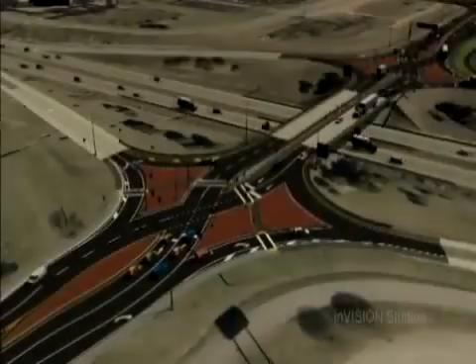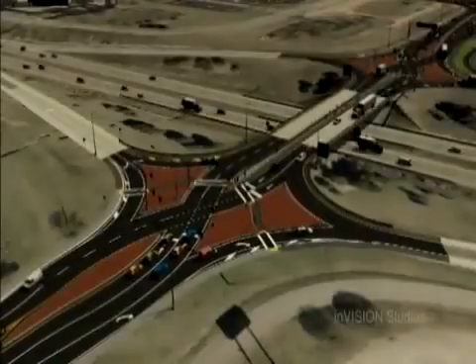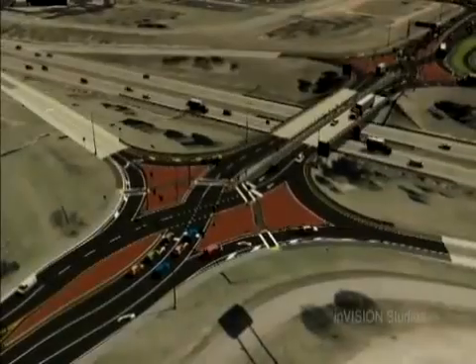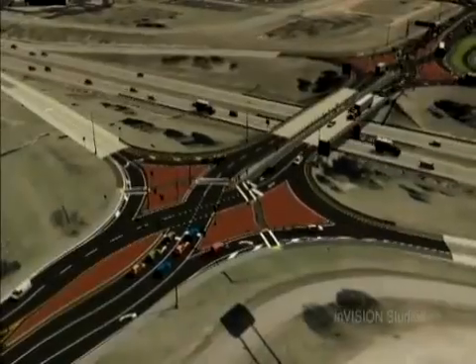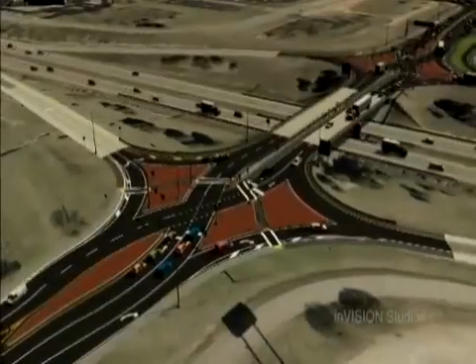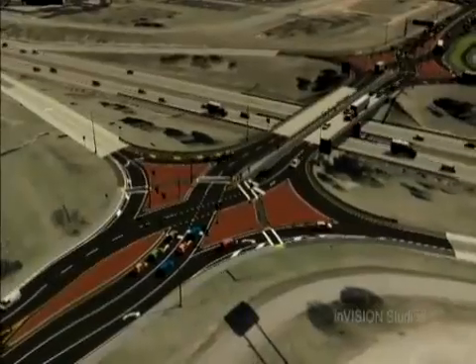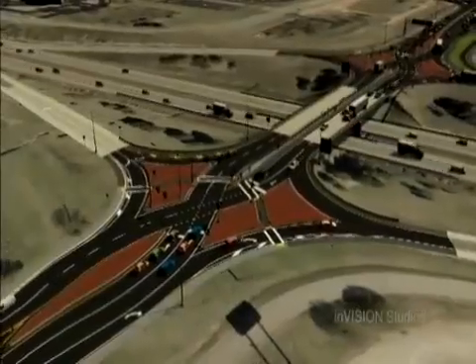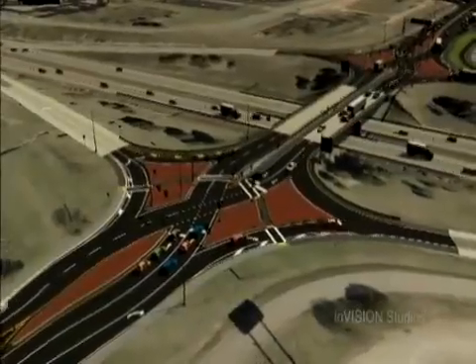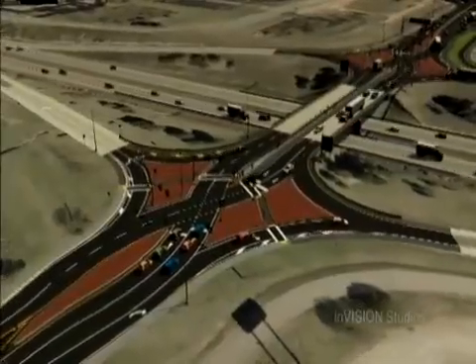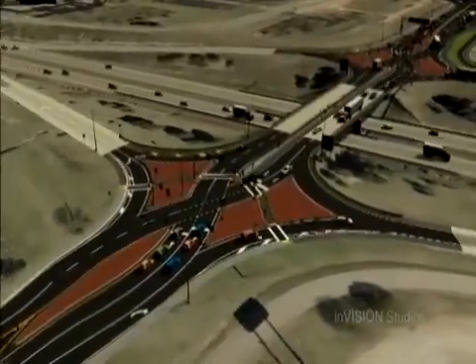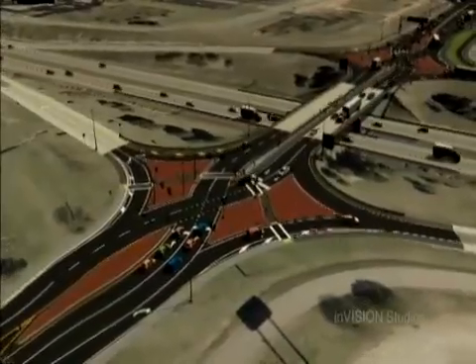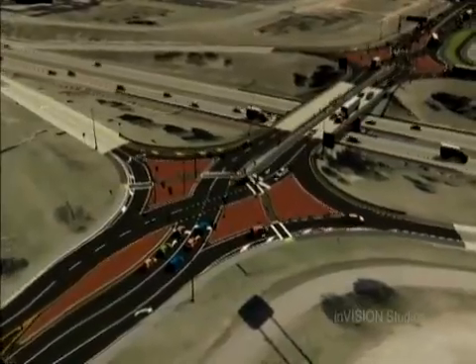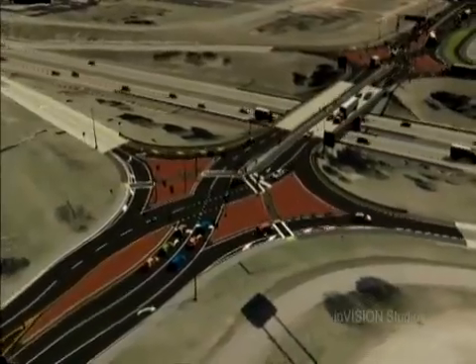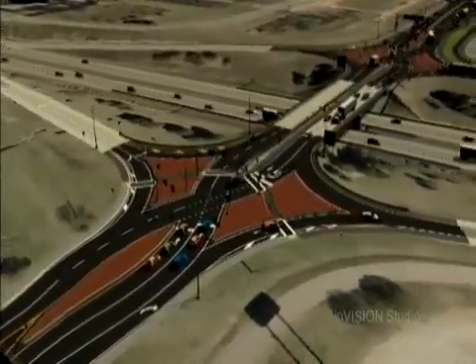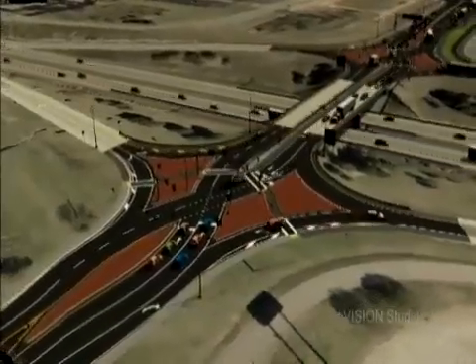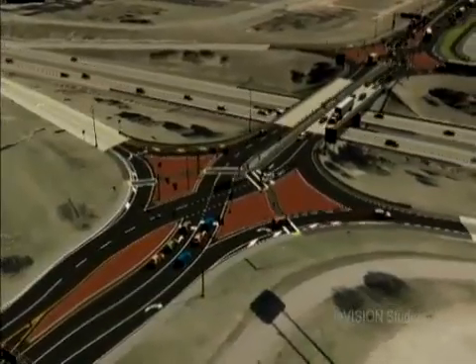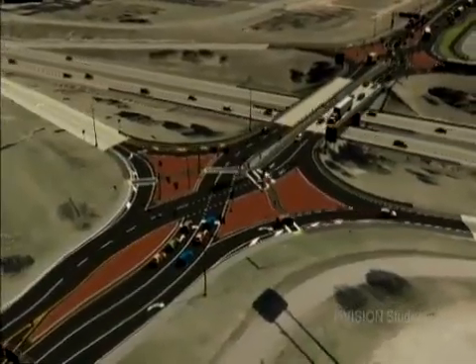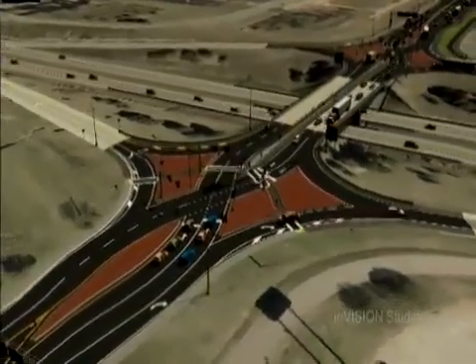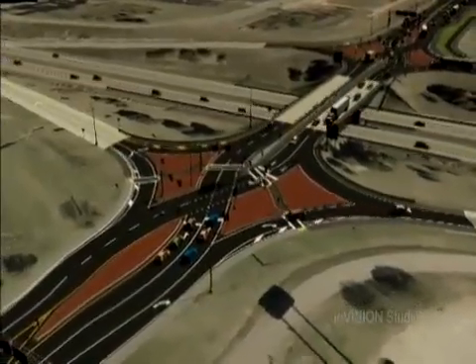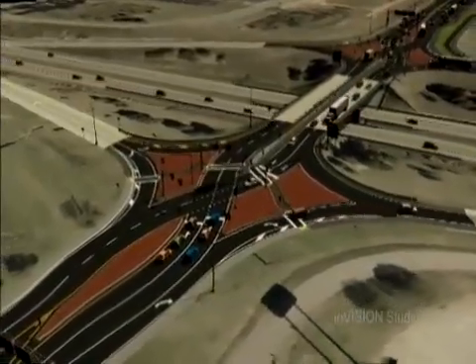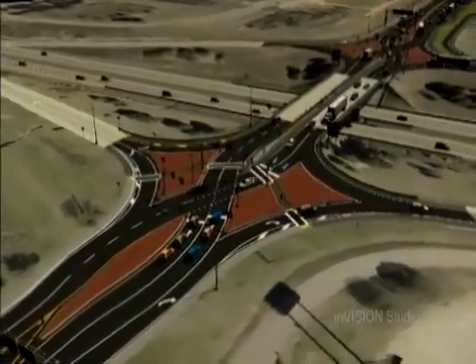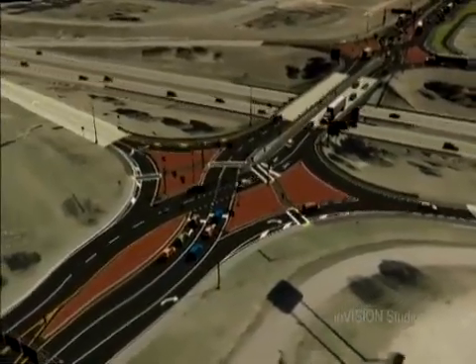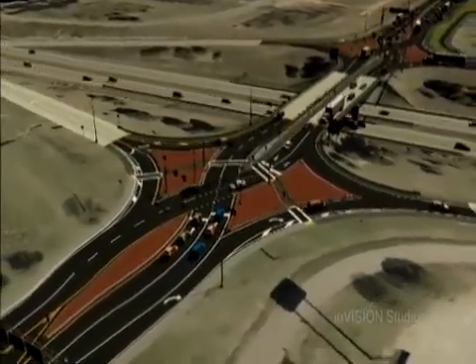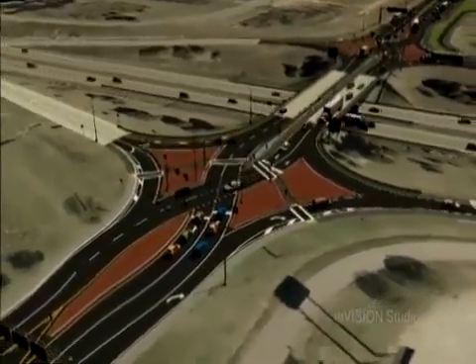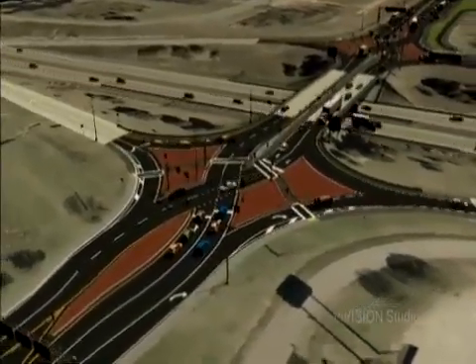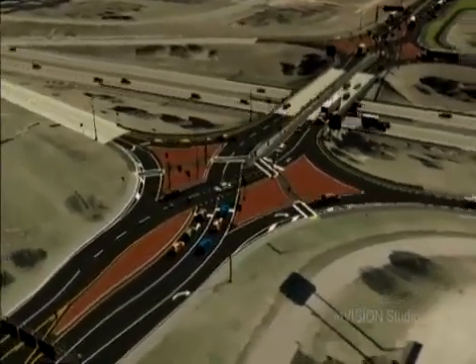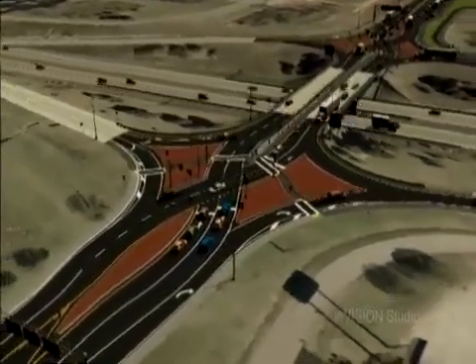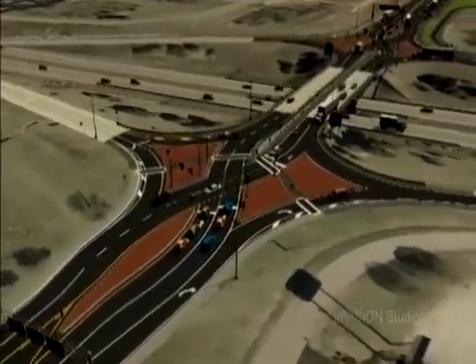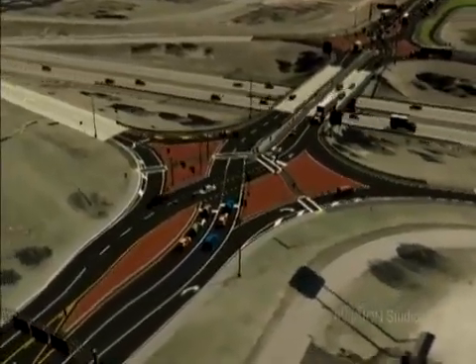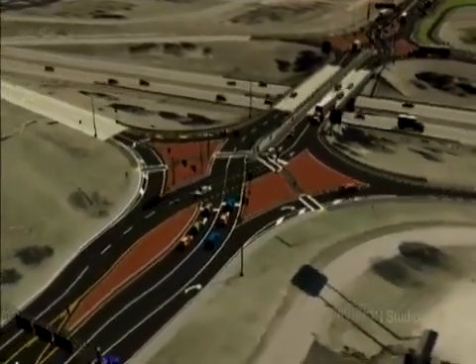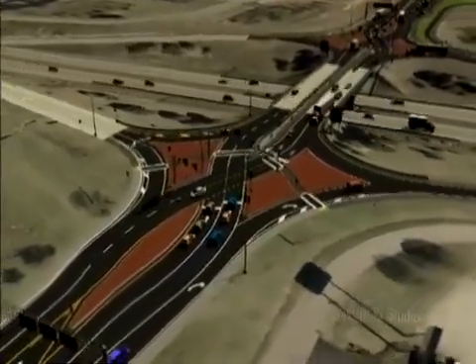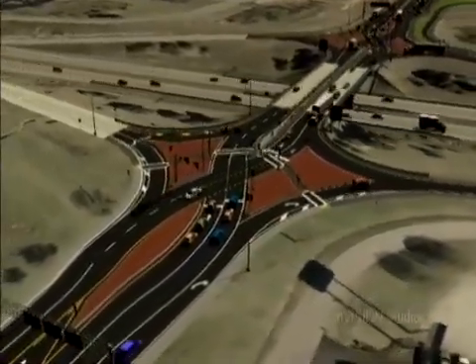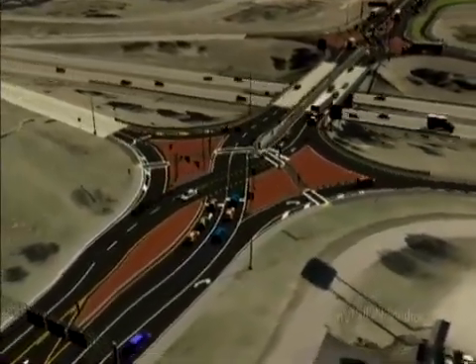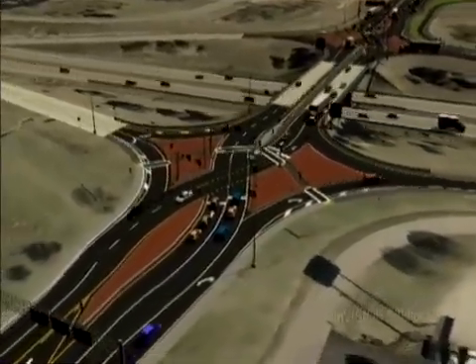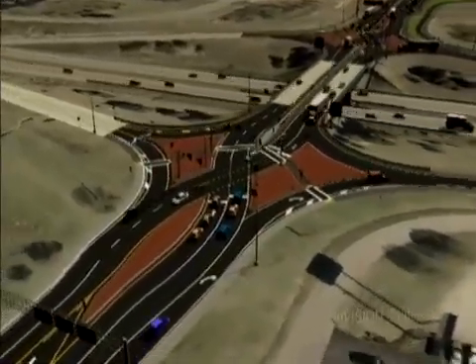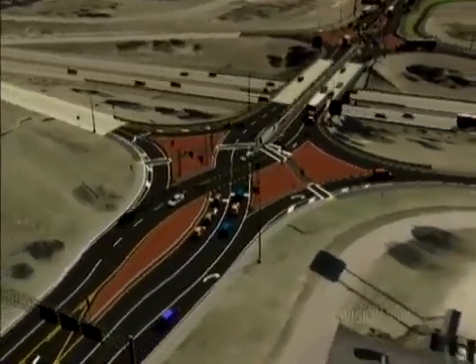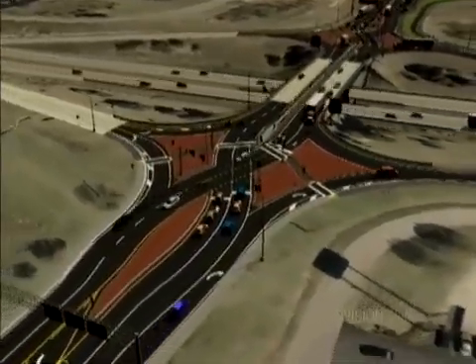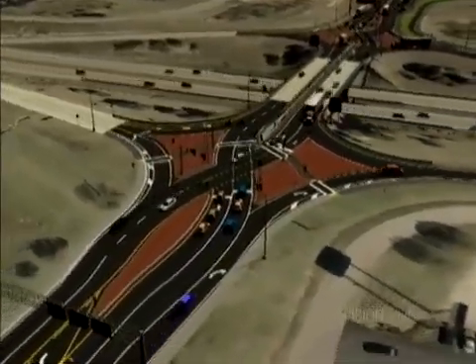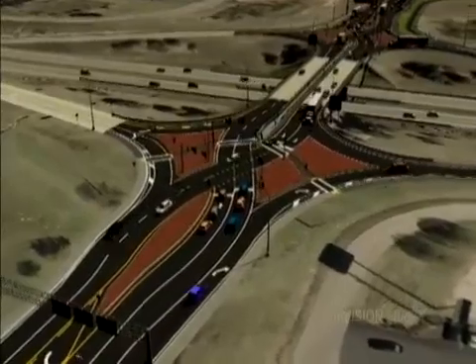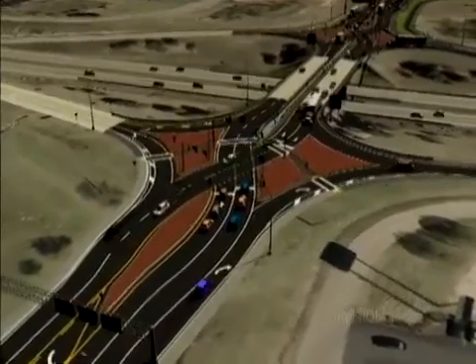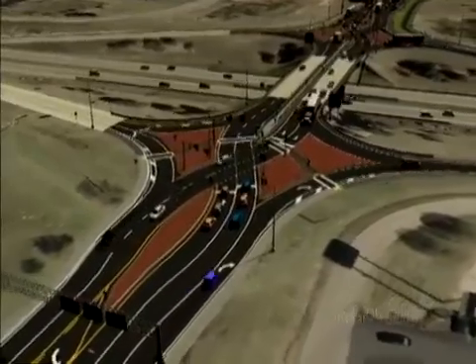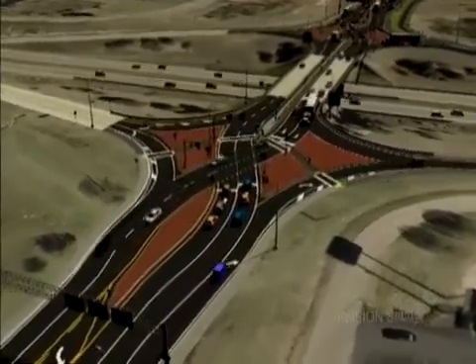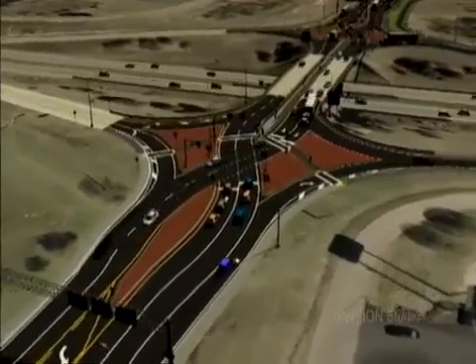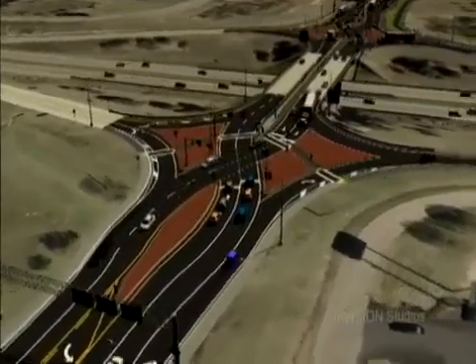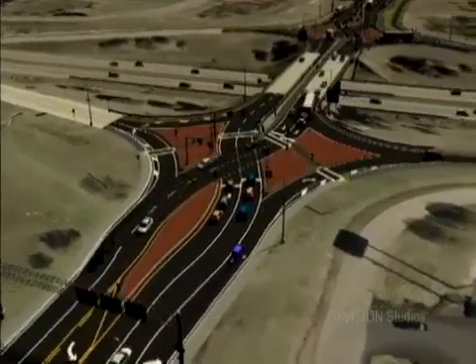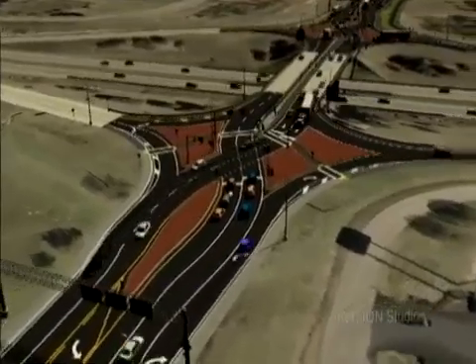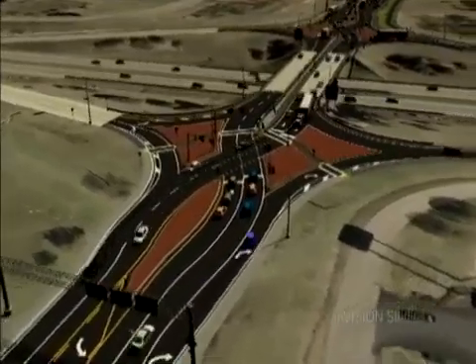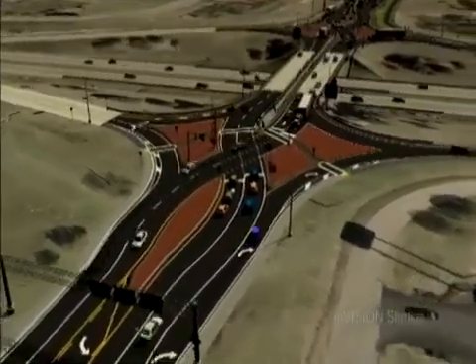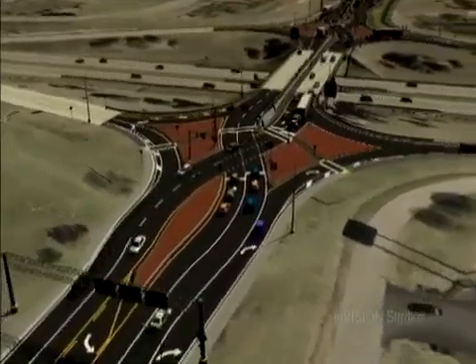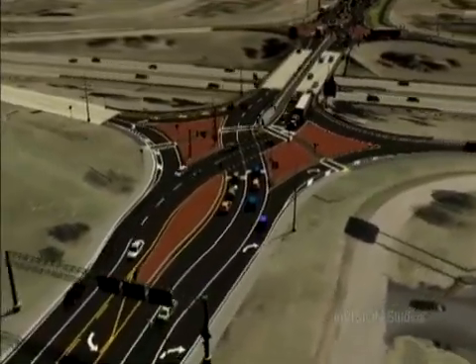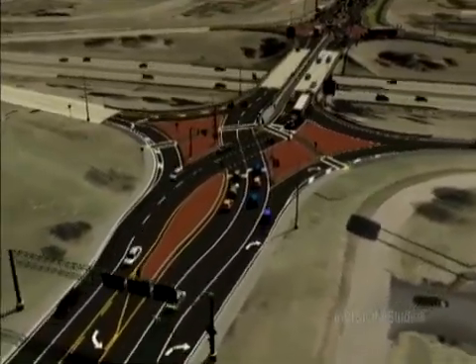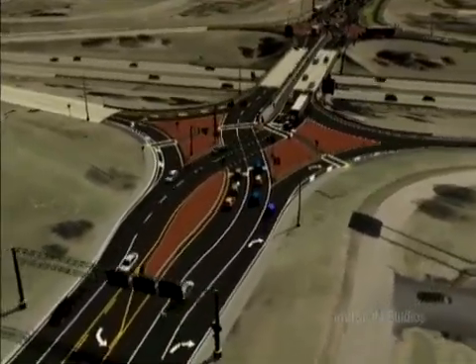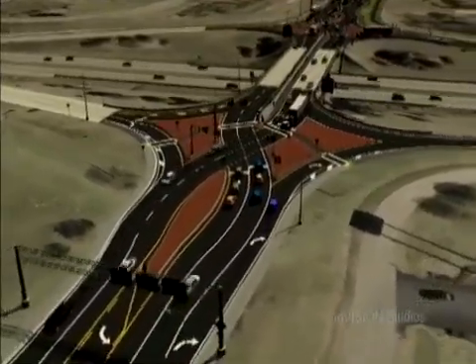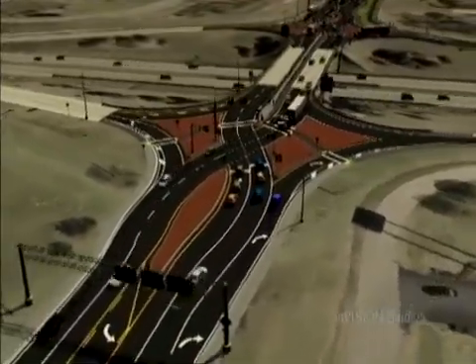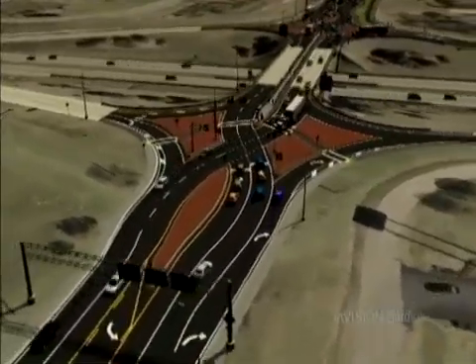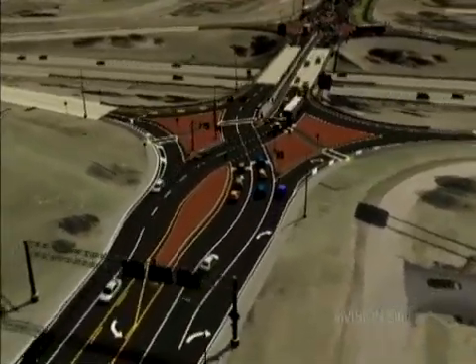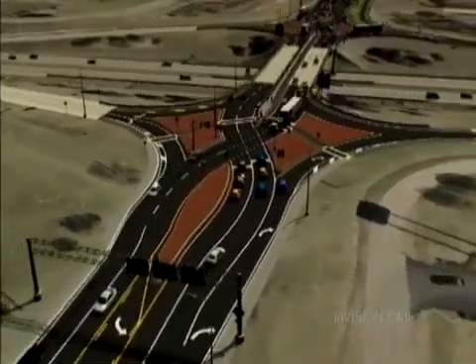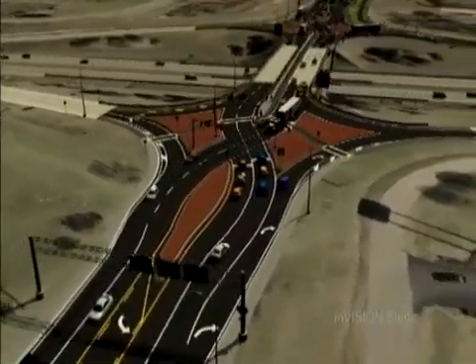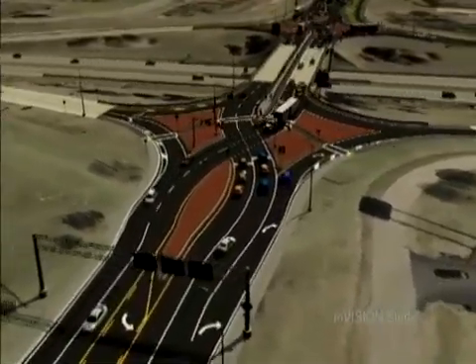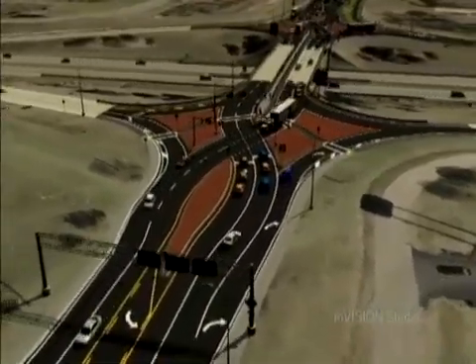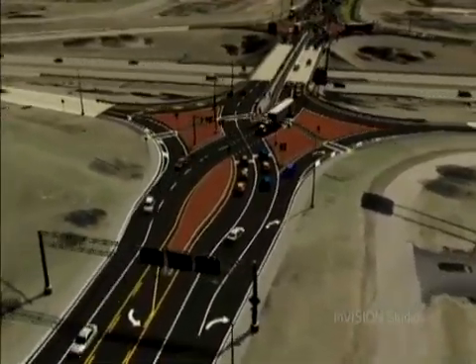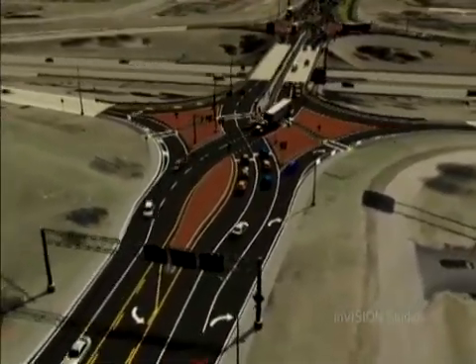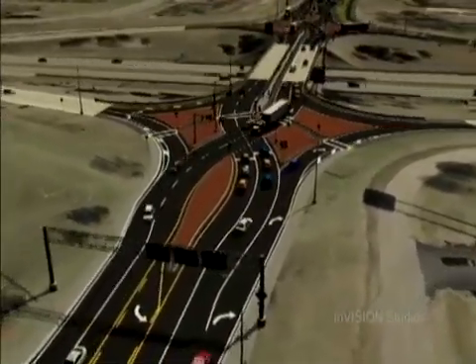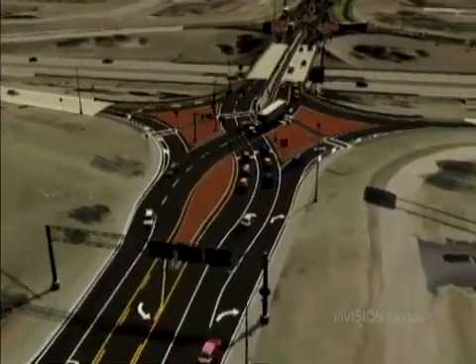Driving through a diverging diamond interchange is relatively easy. Here's how the one at I-35 and University Boulevard will work.